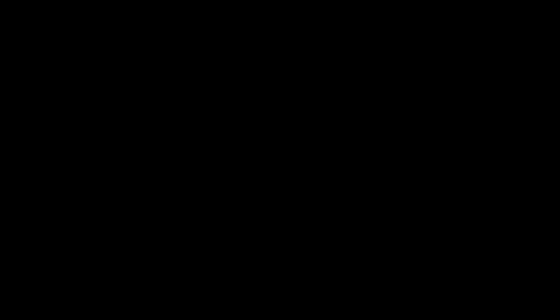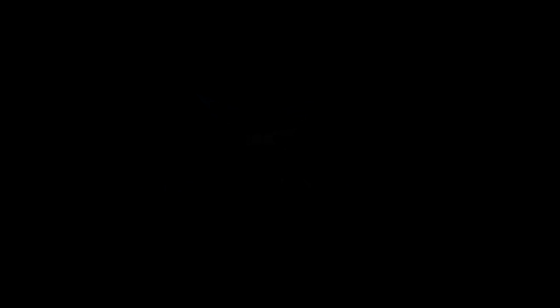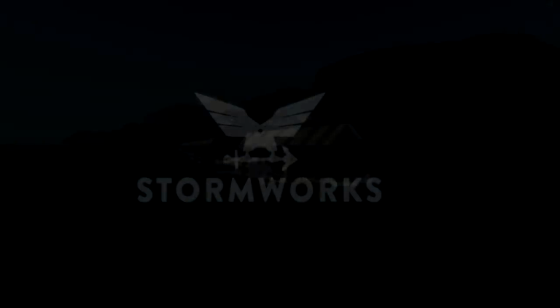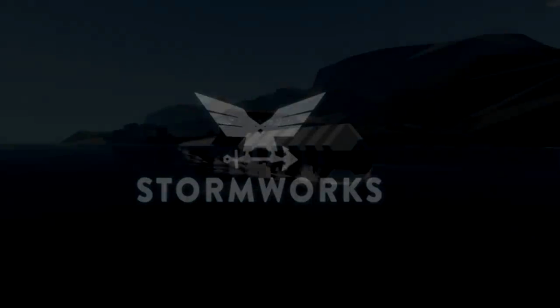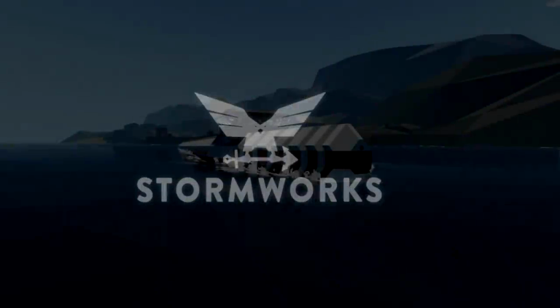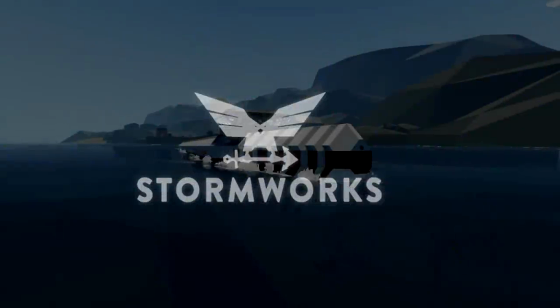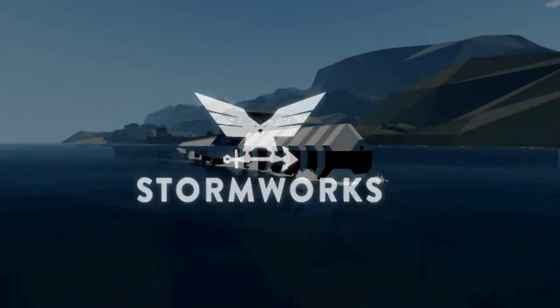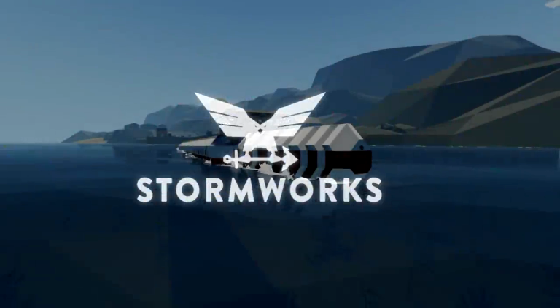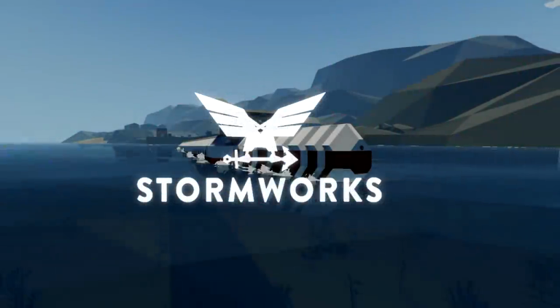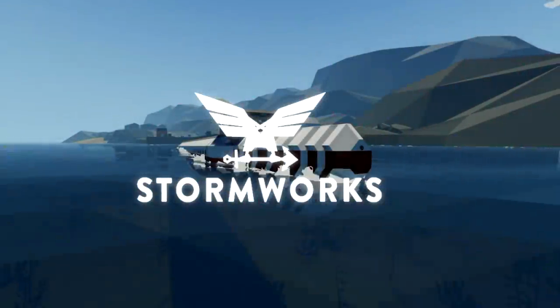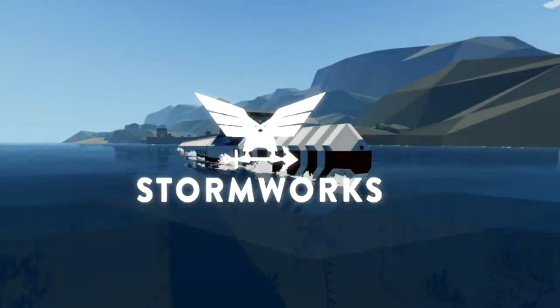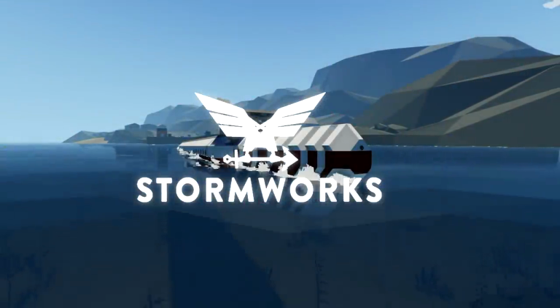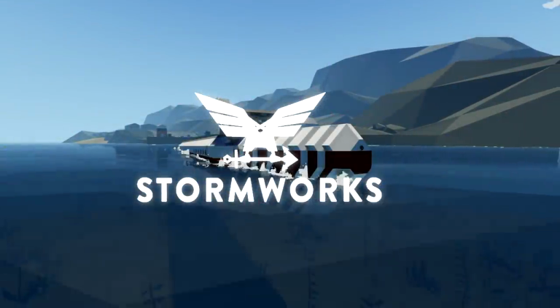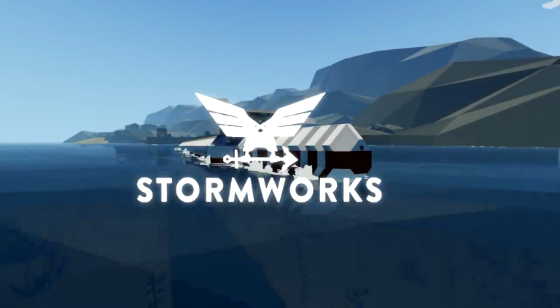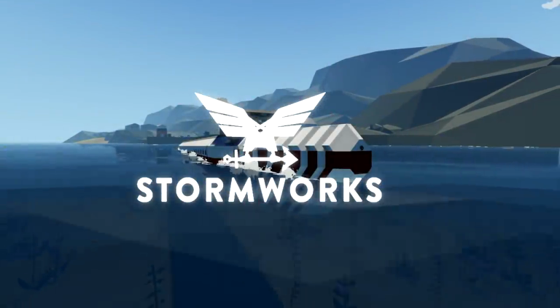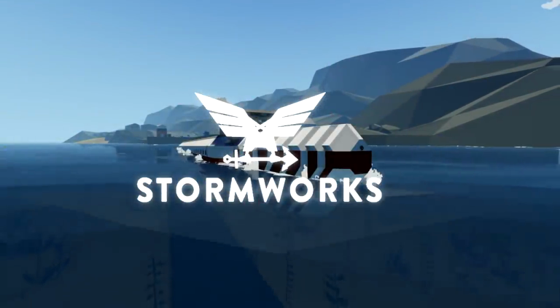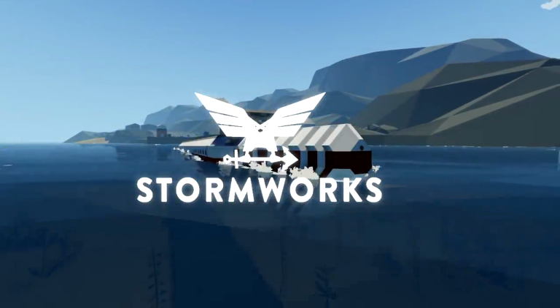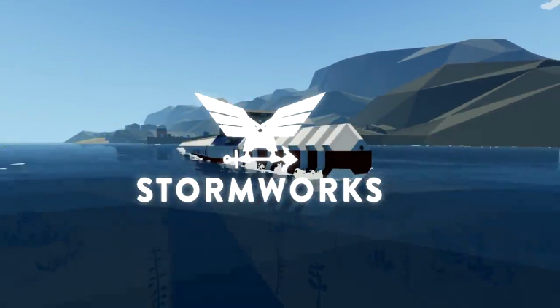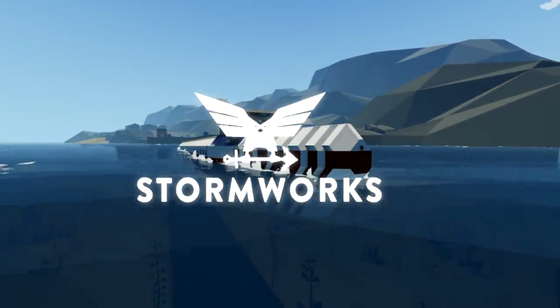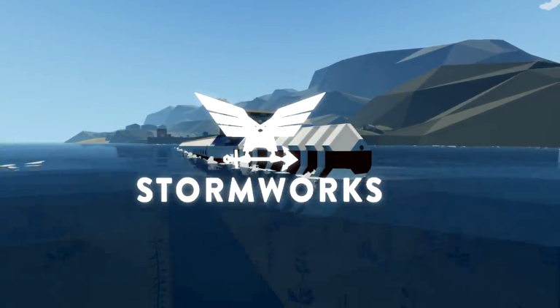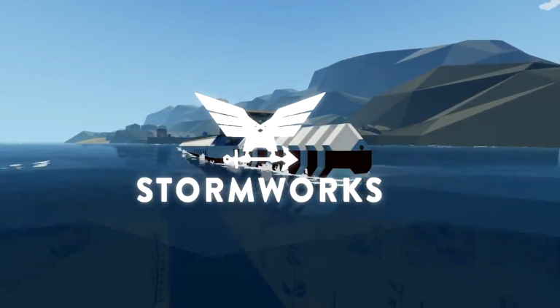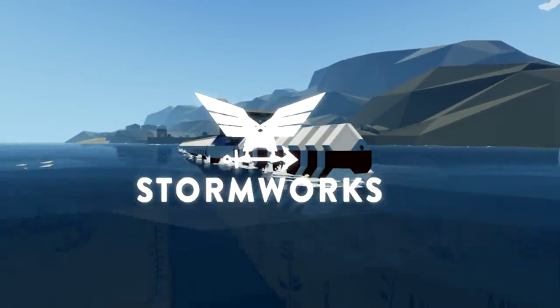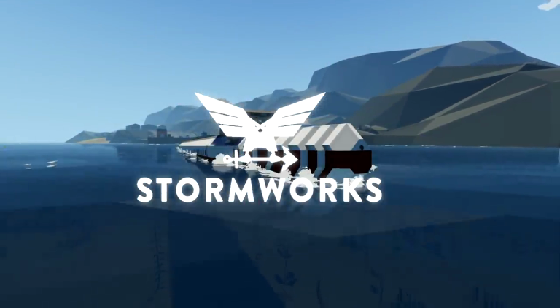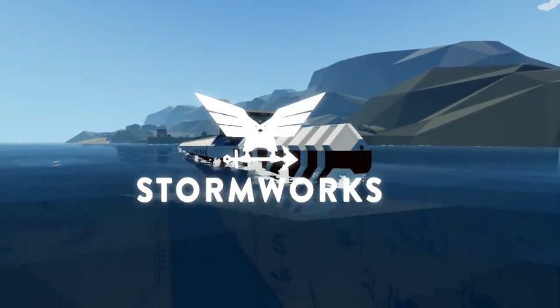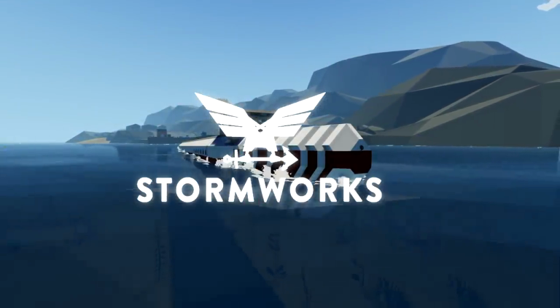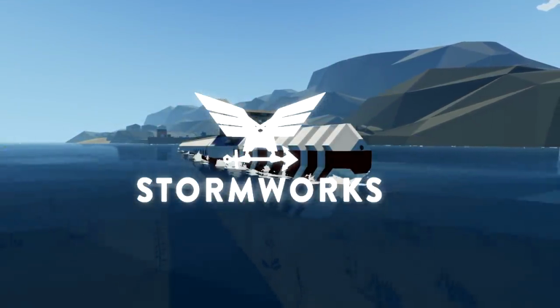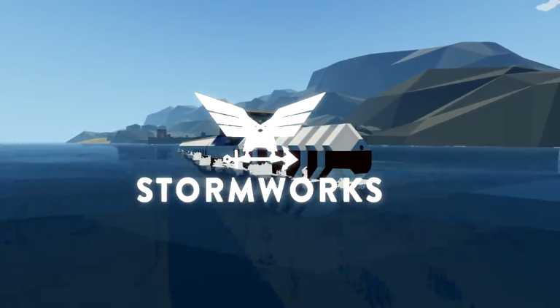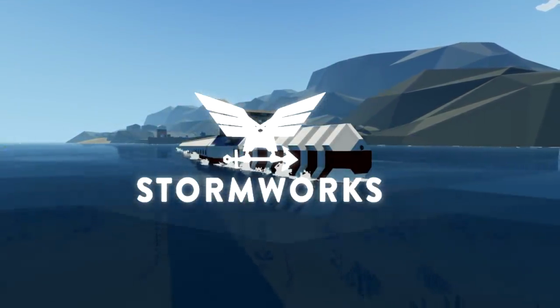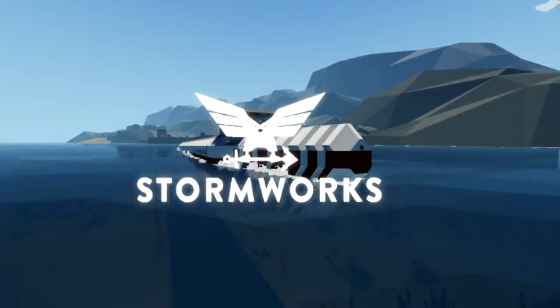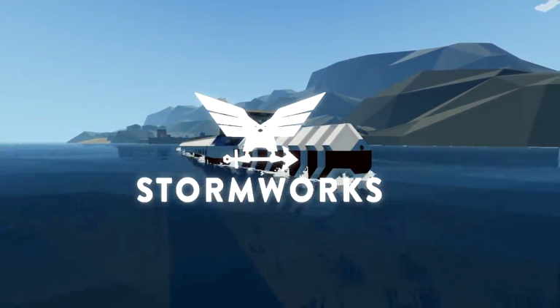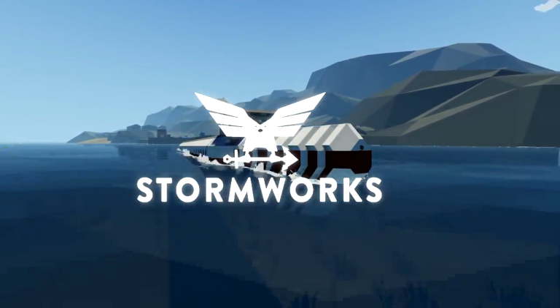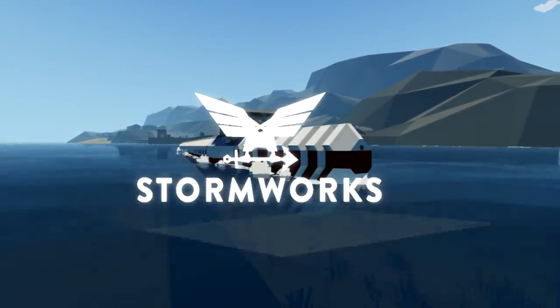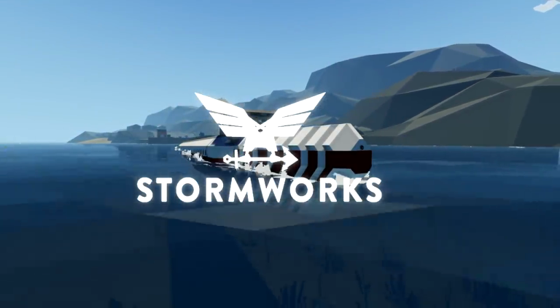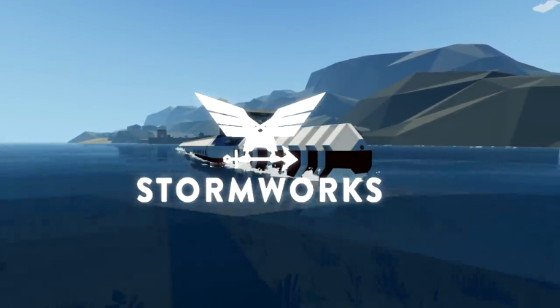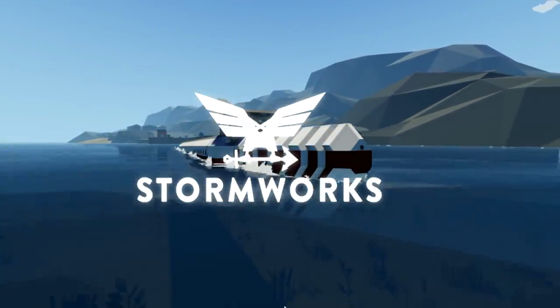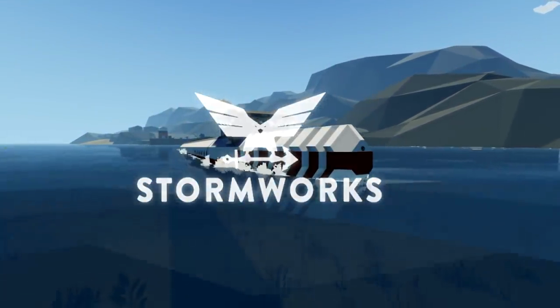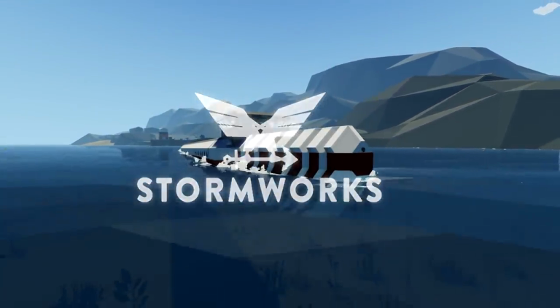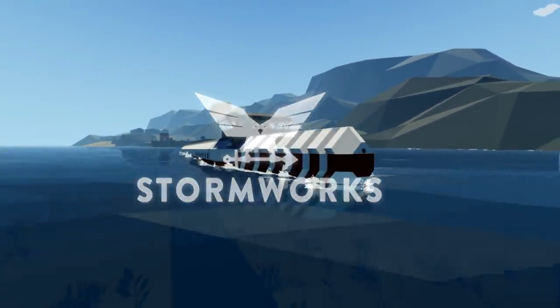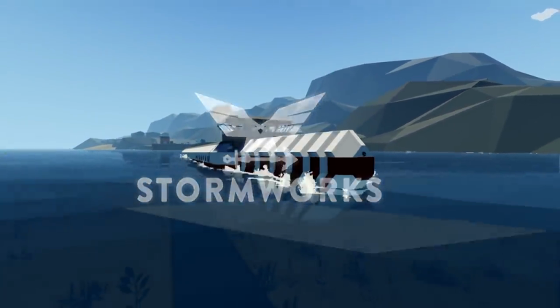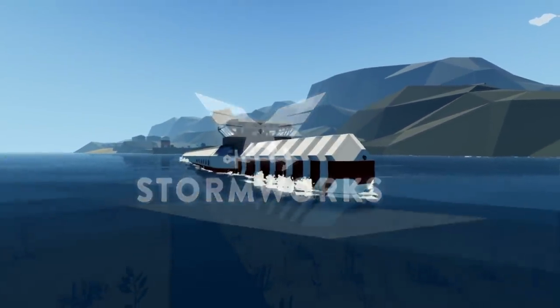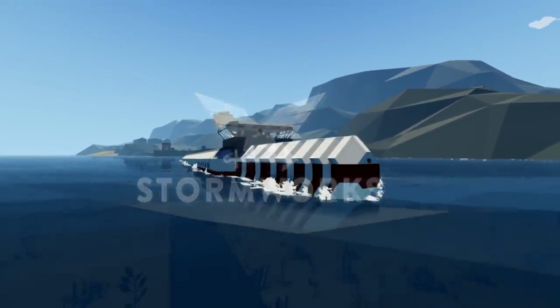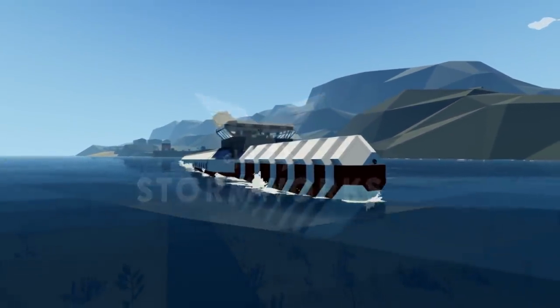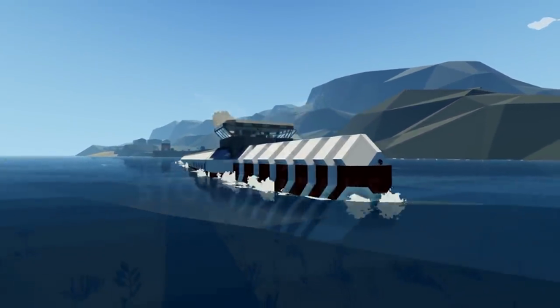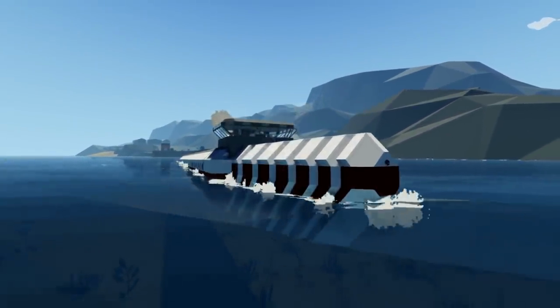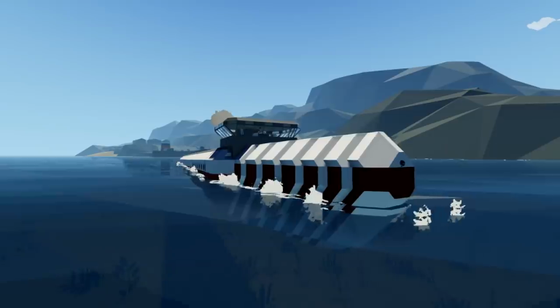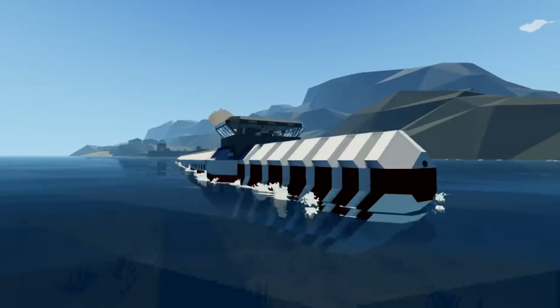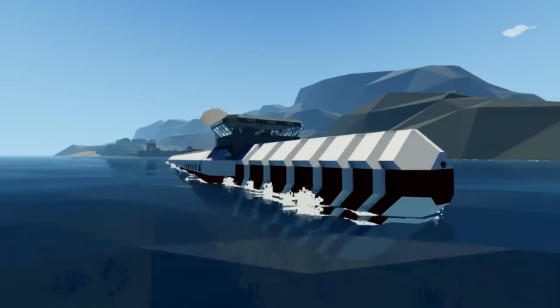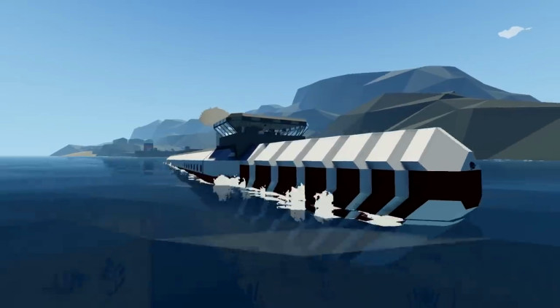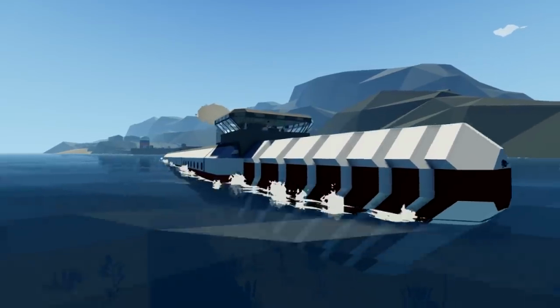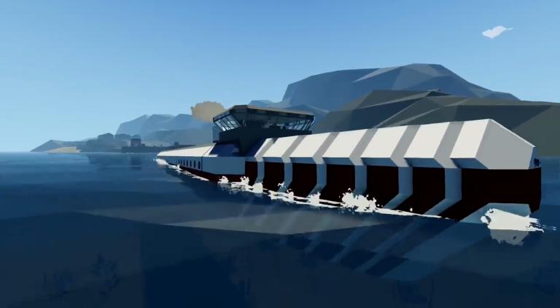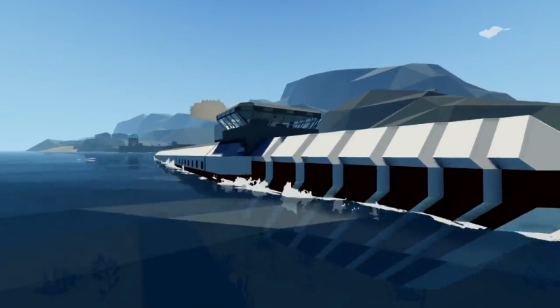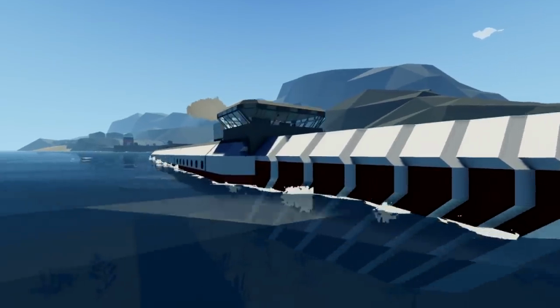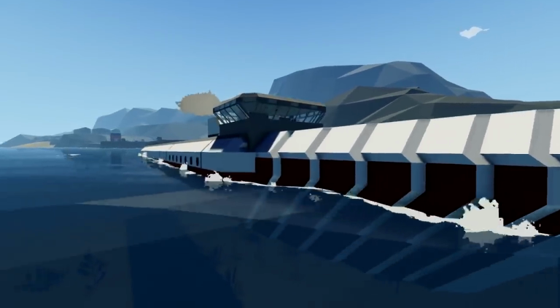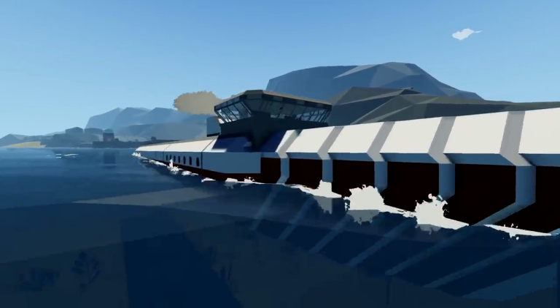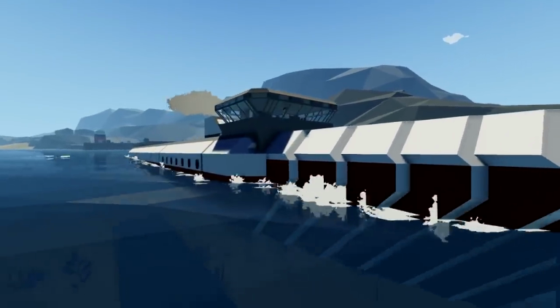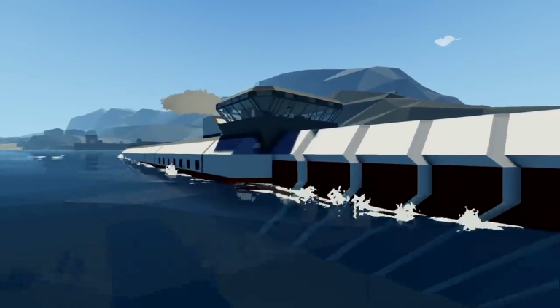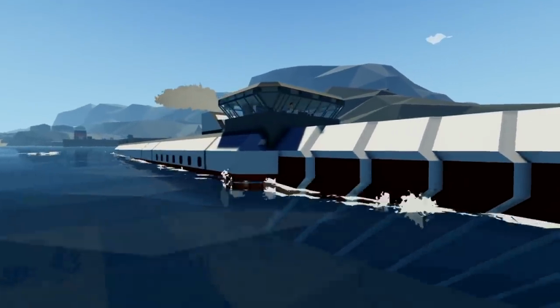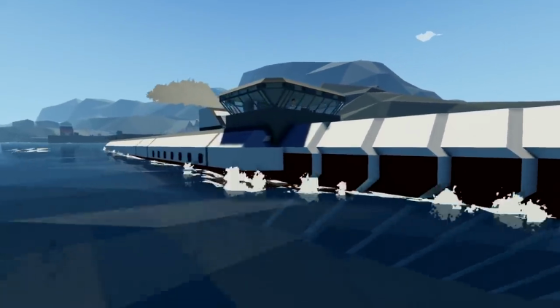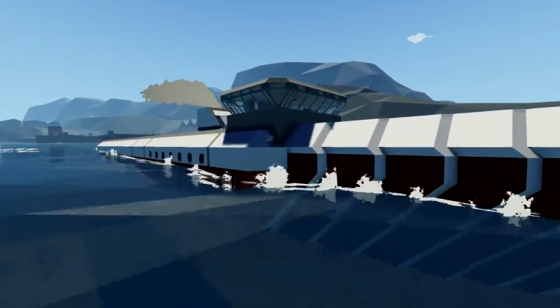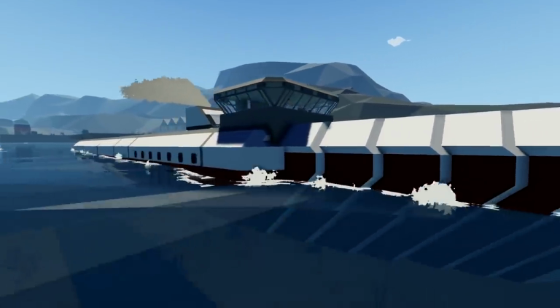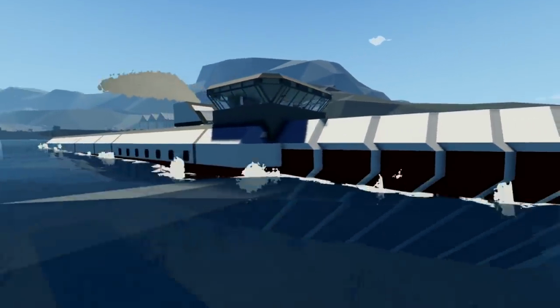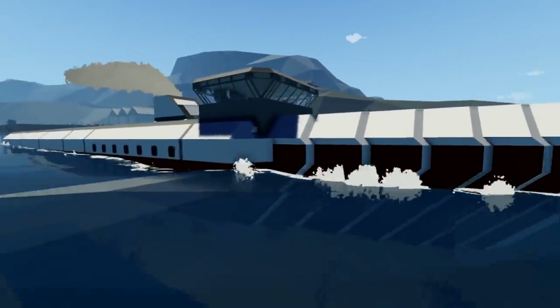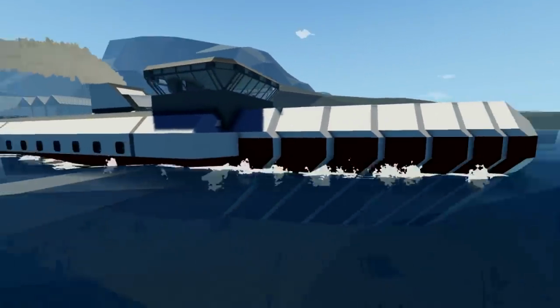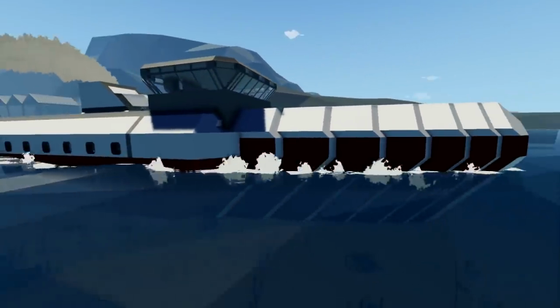Hello guys, welcome back to another Stoneworks video. Today I'm working back on my tanker right here.